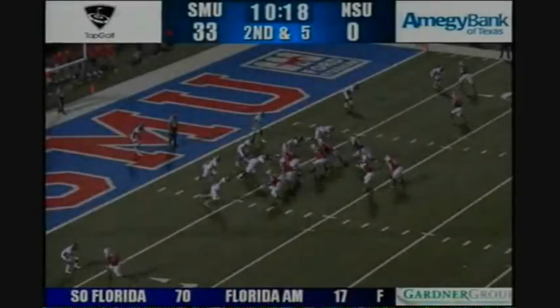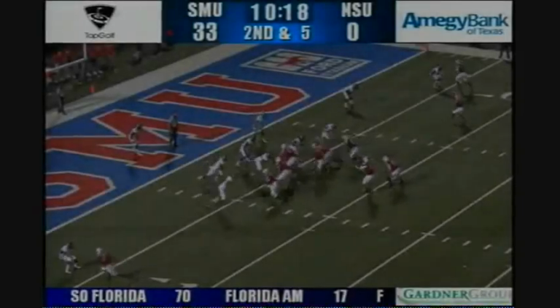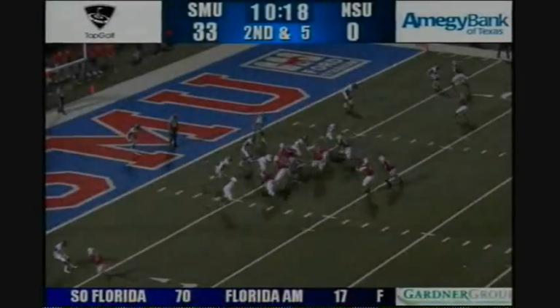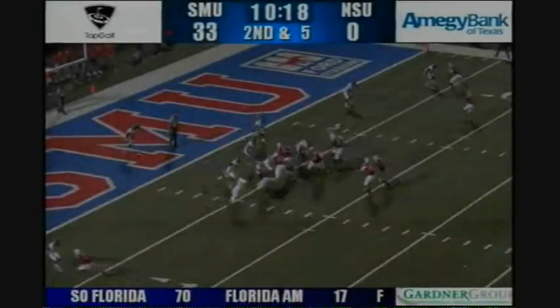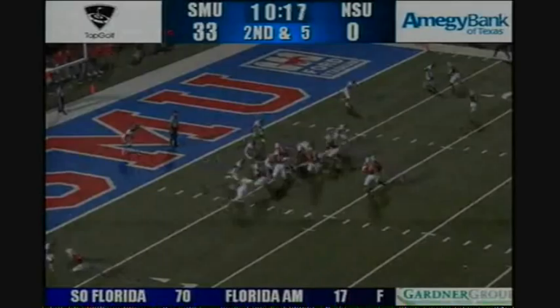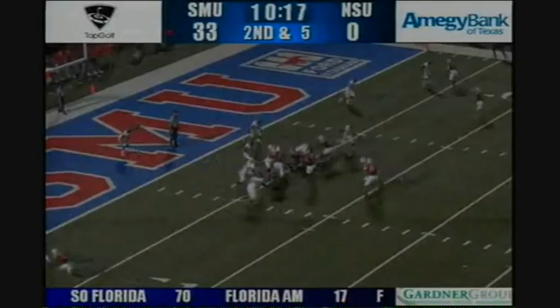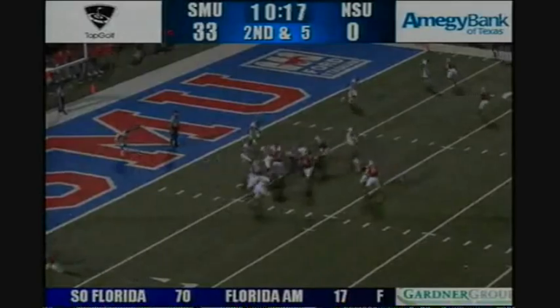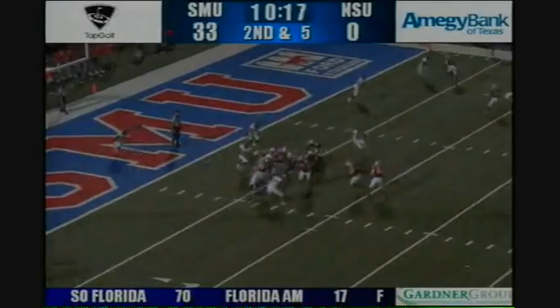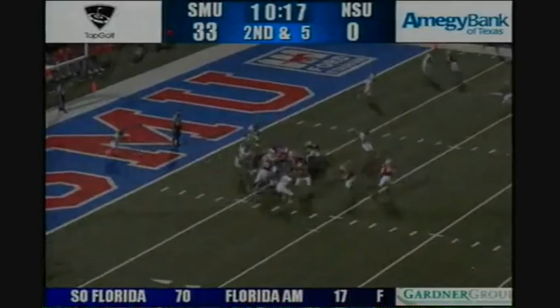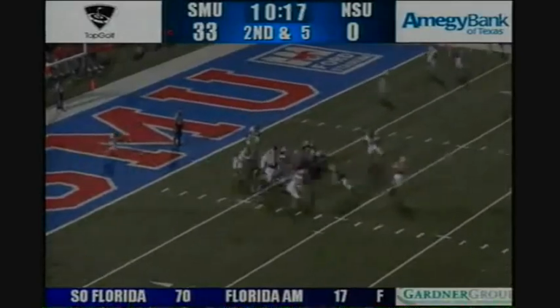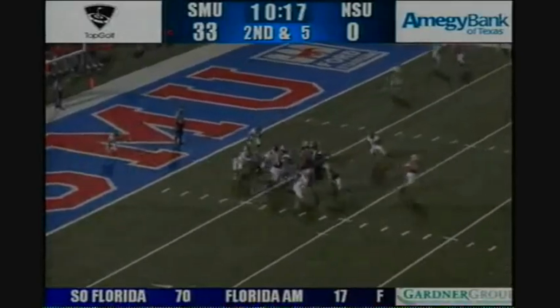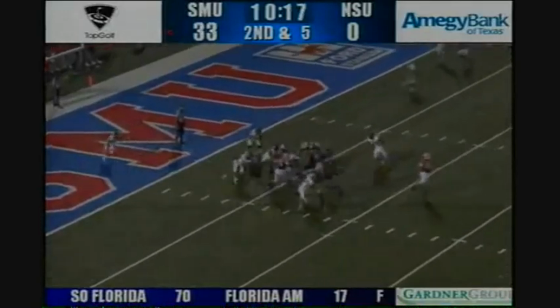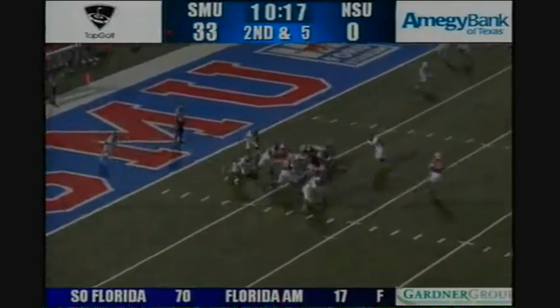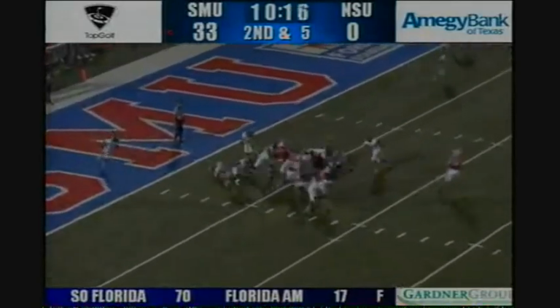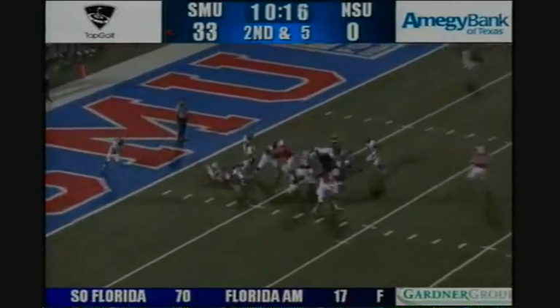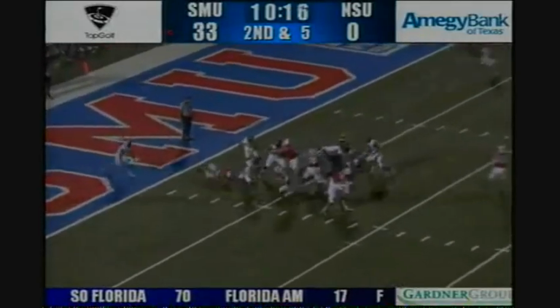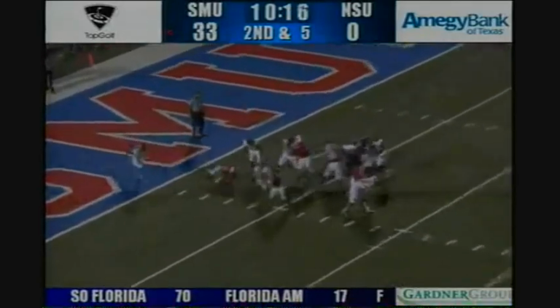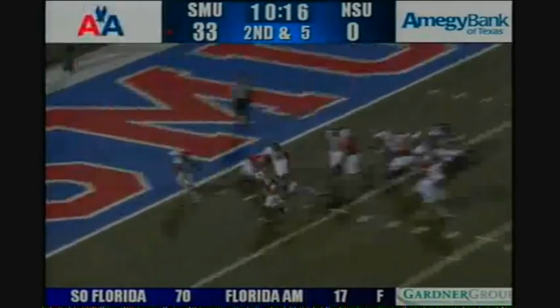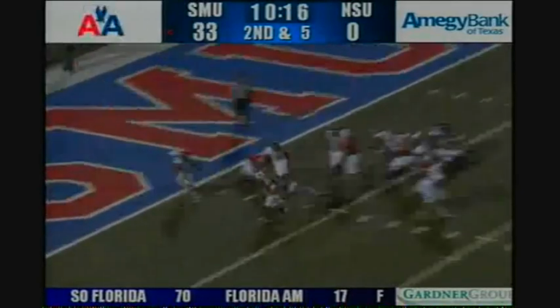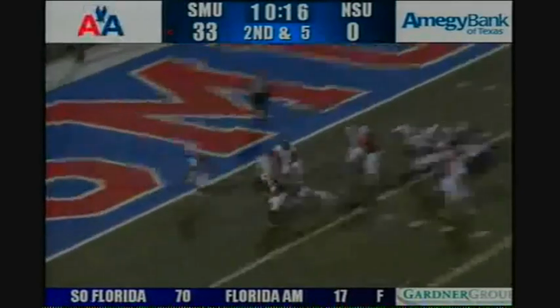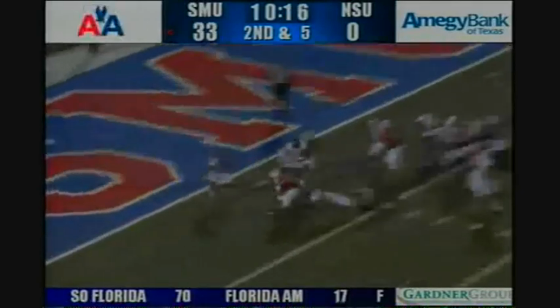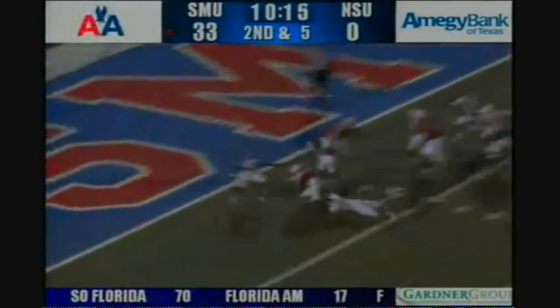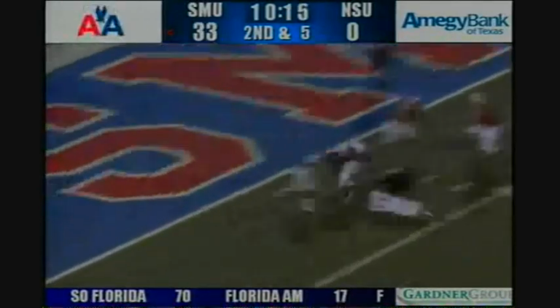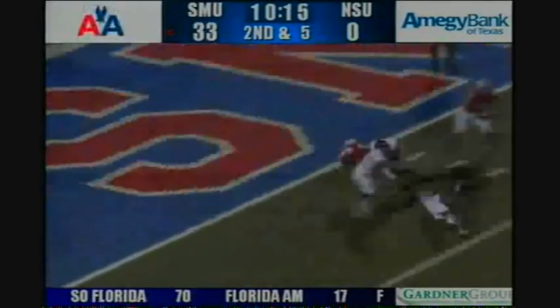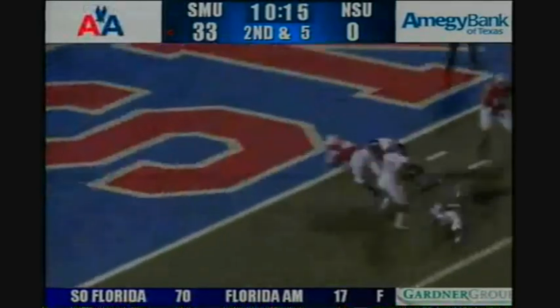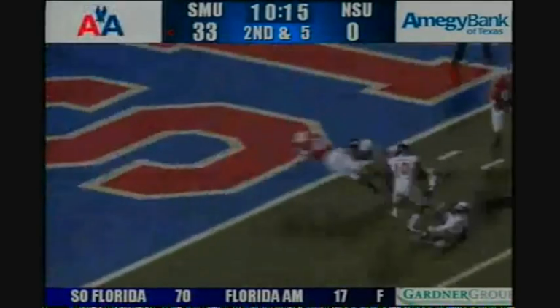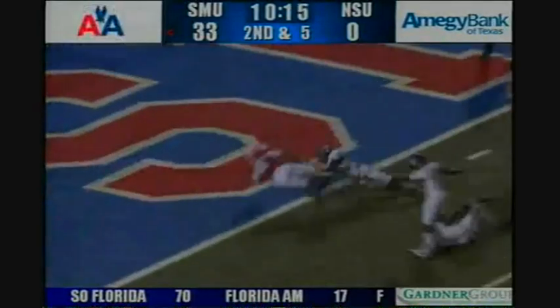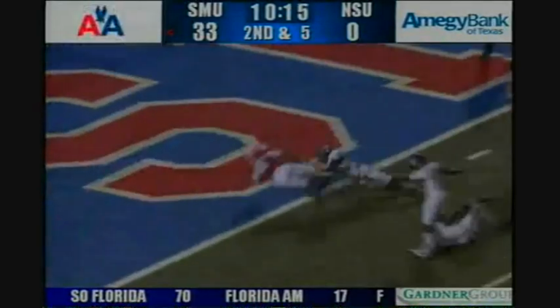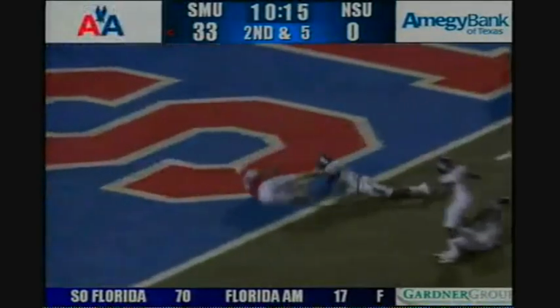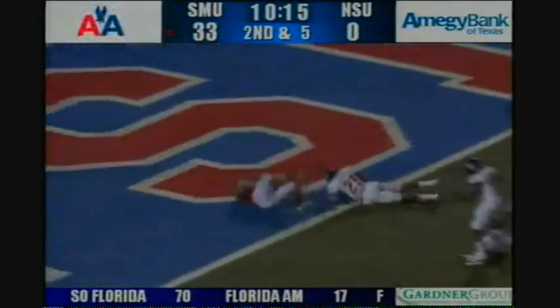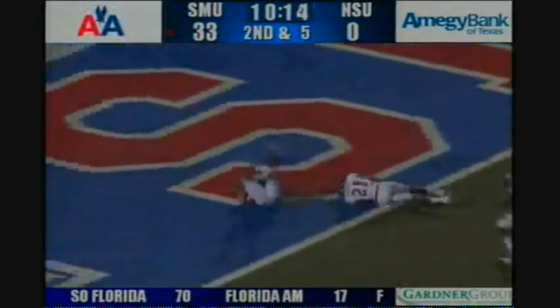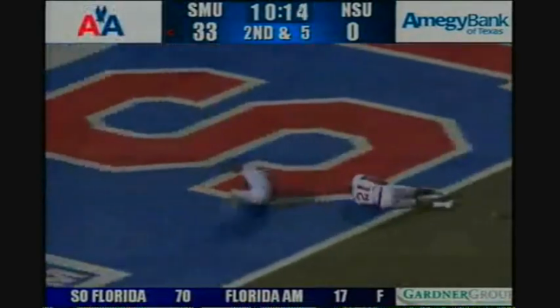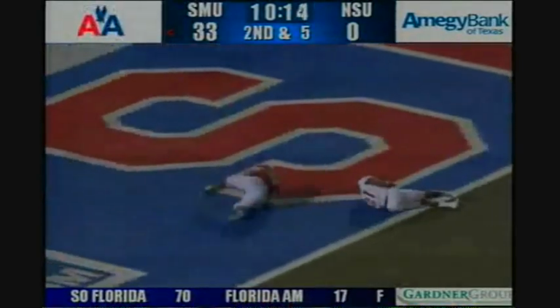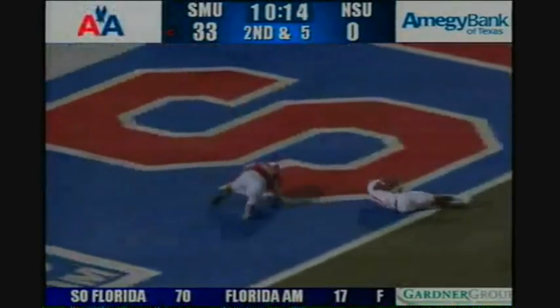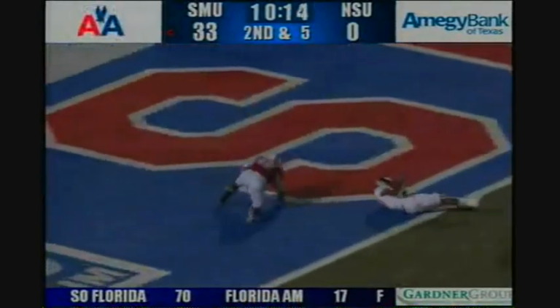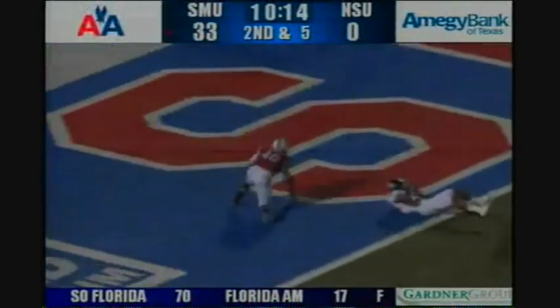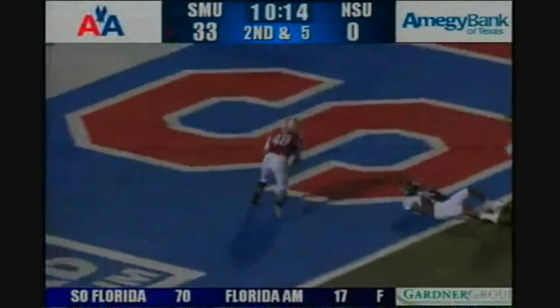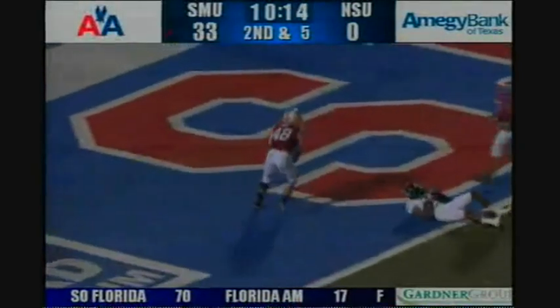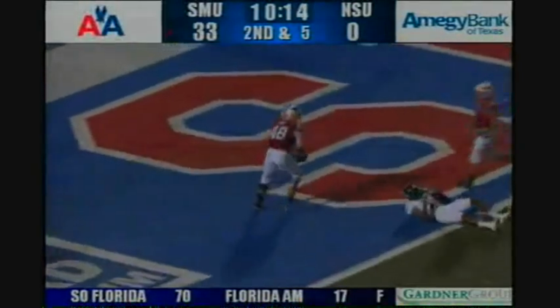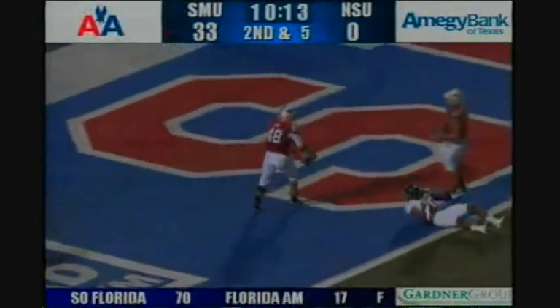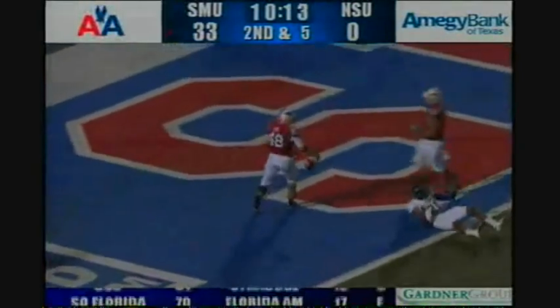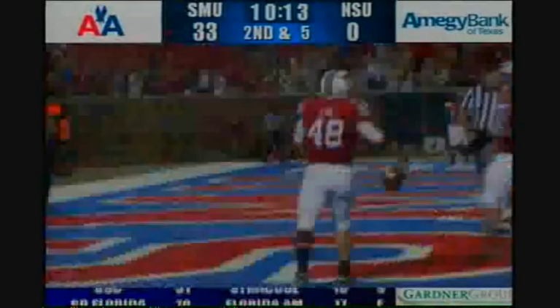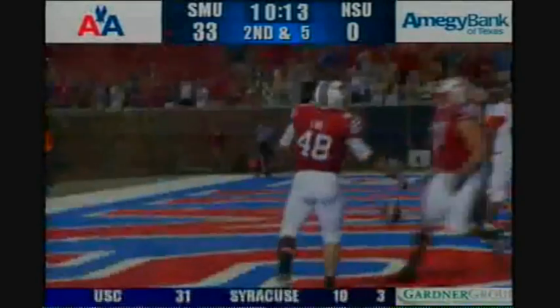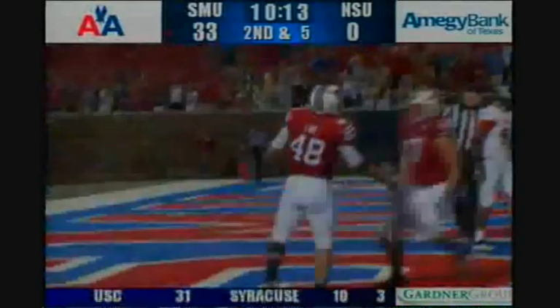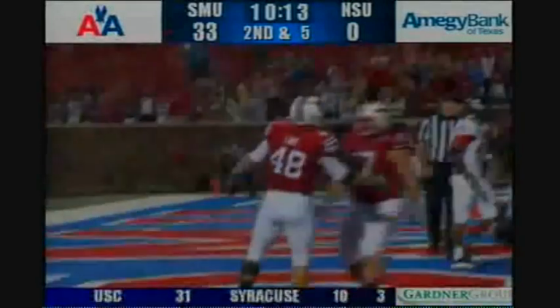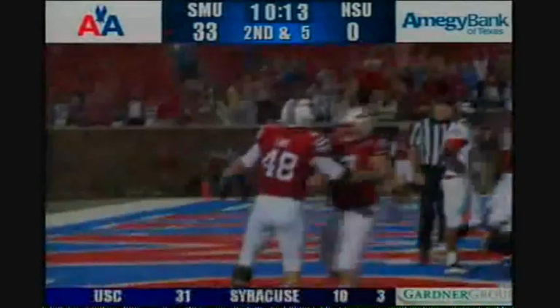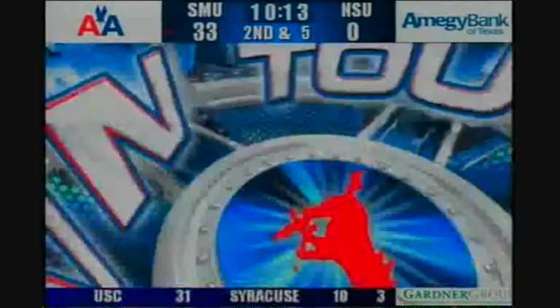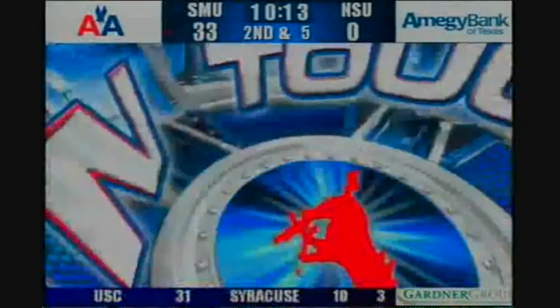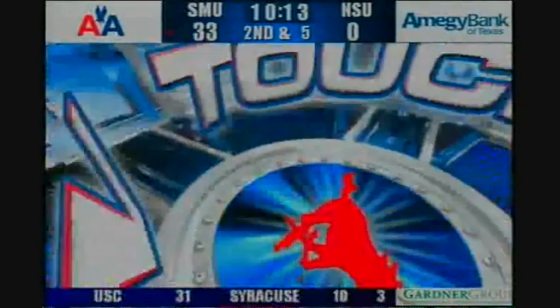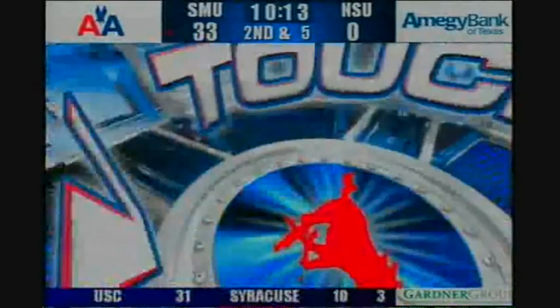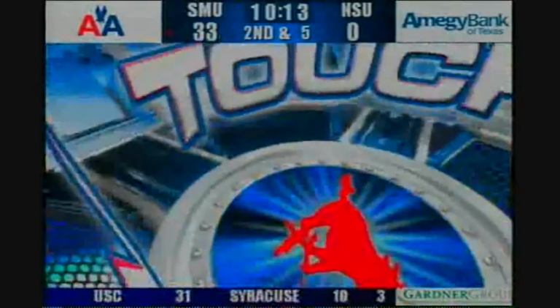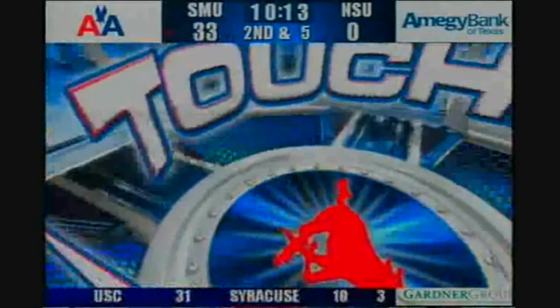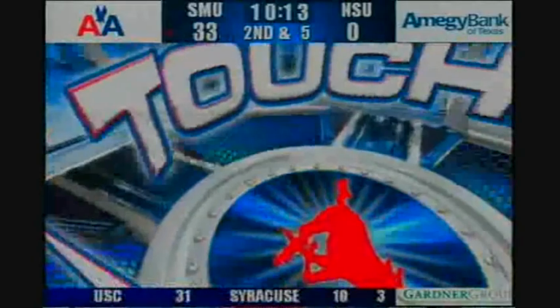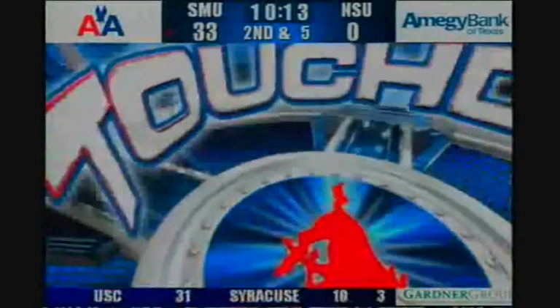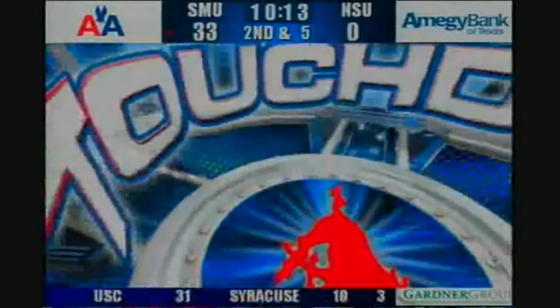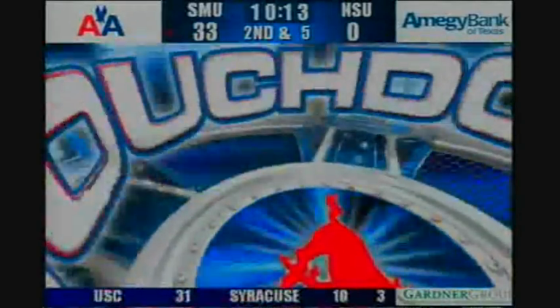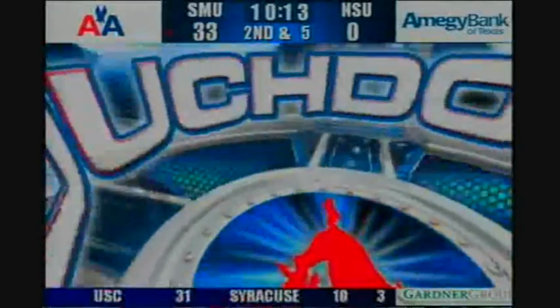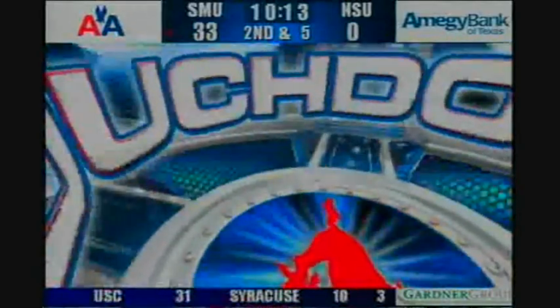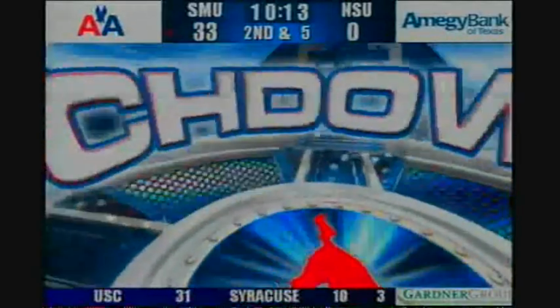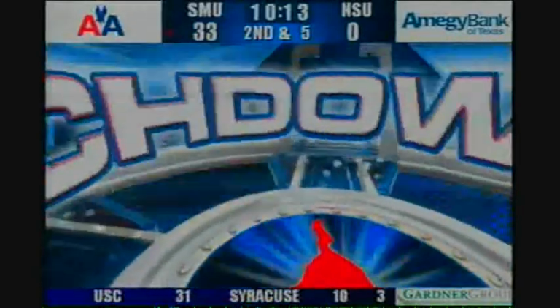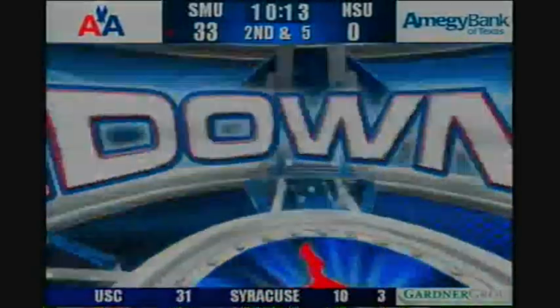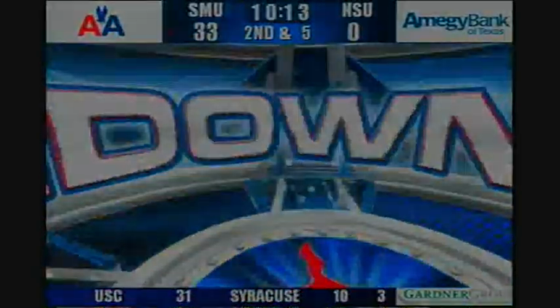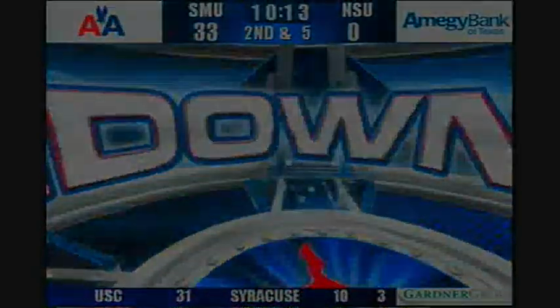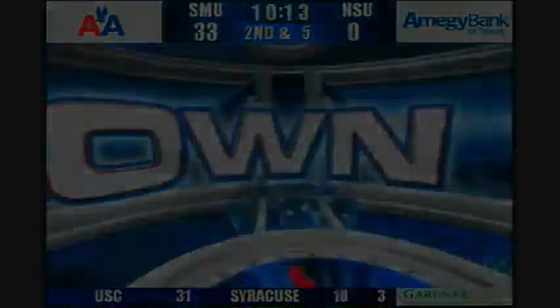JJ, handoff, Zach Lyne, big hole left side, cuts in at the 2, touchdown — school record five tonight for Zach Lyne.